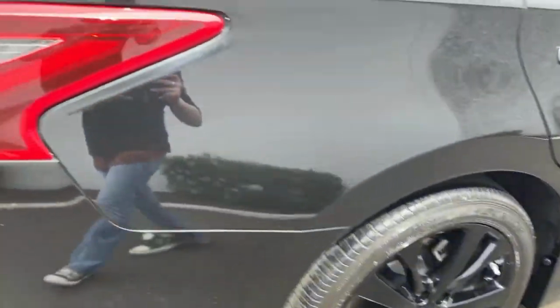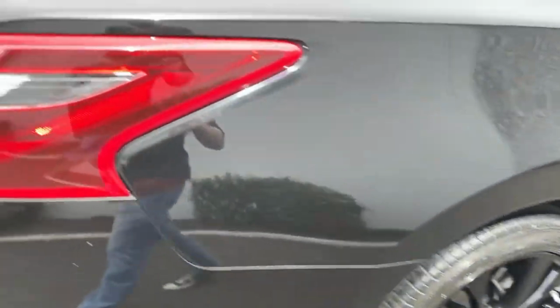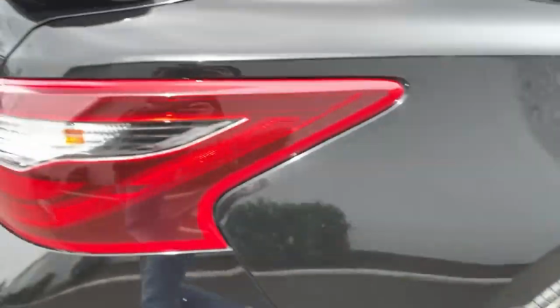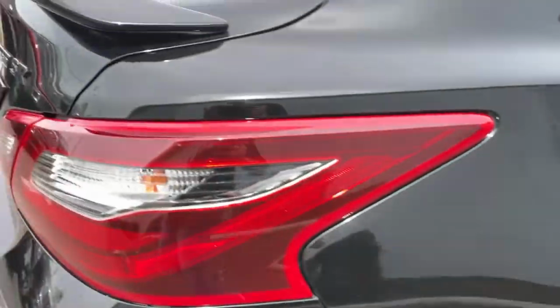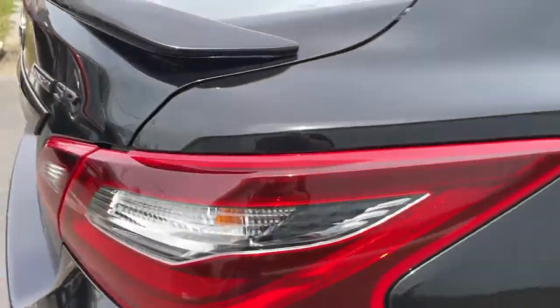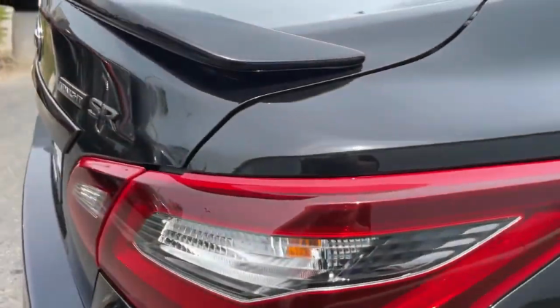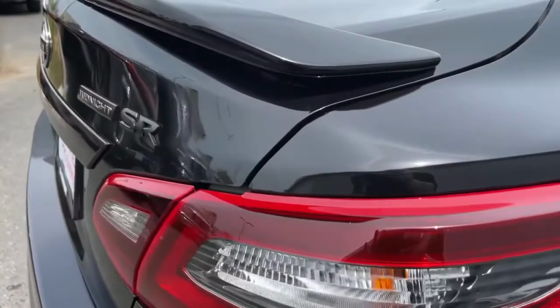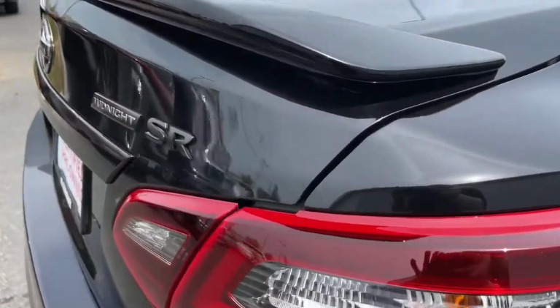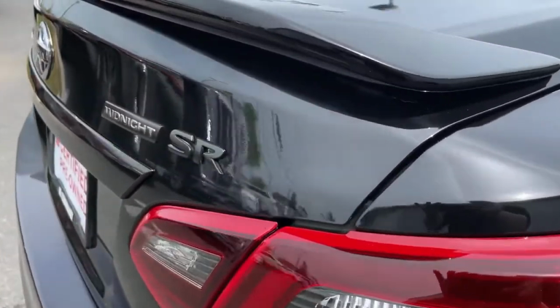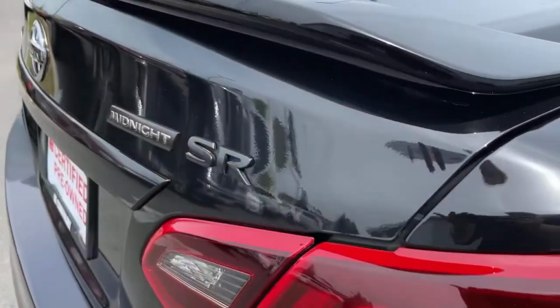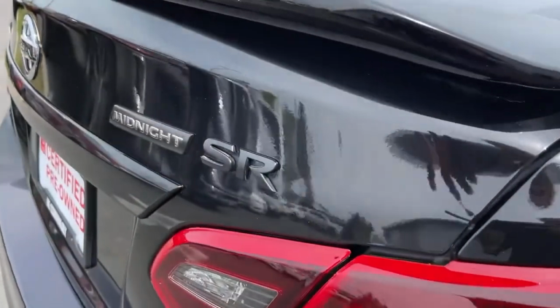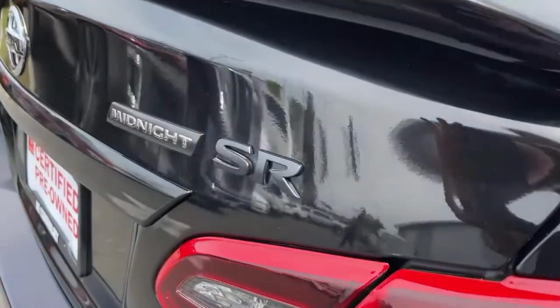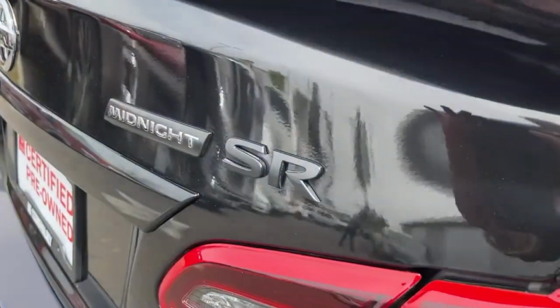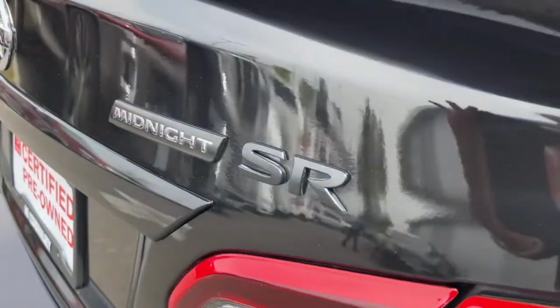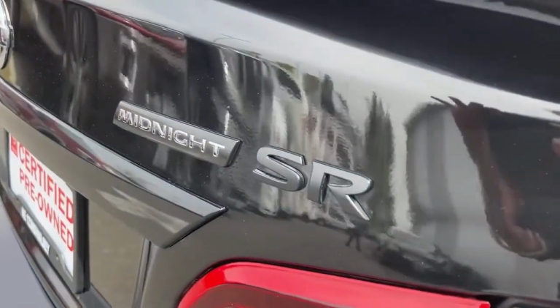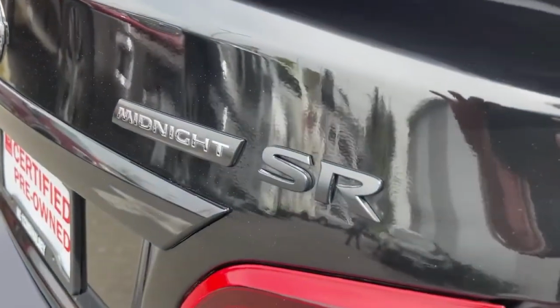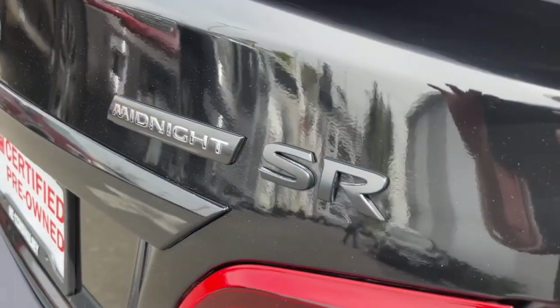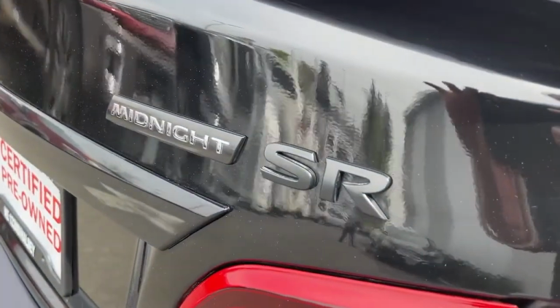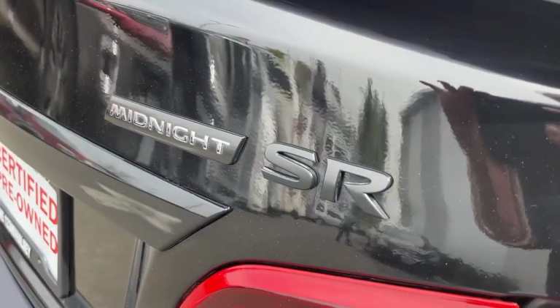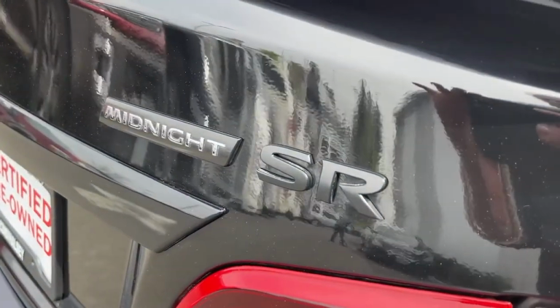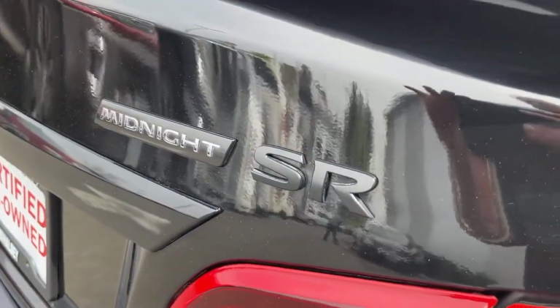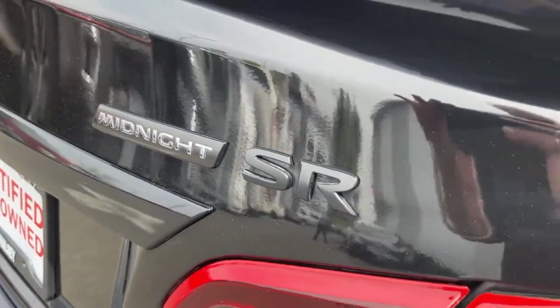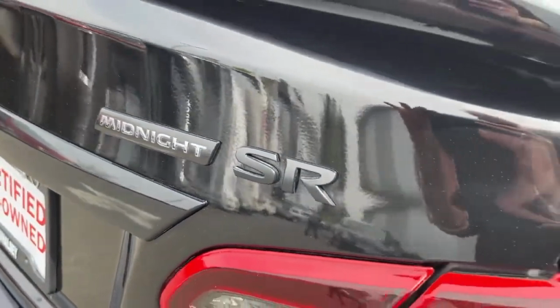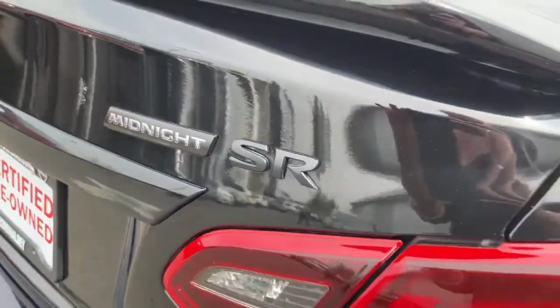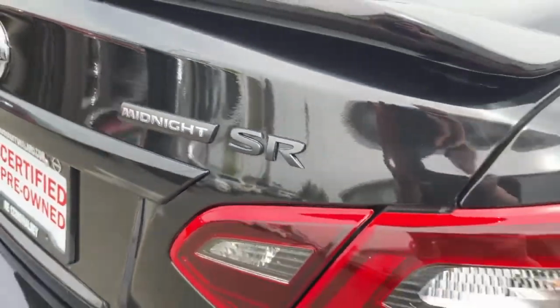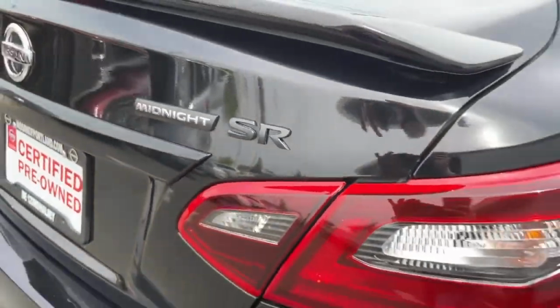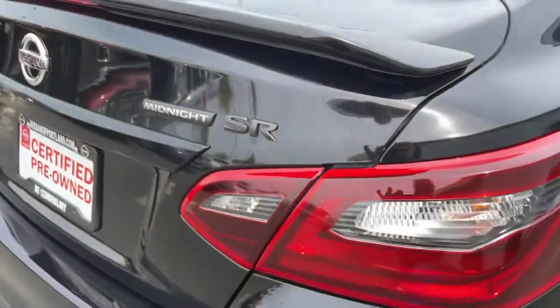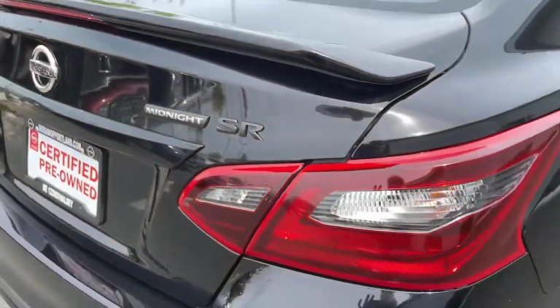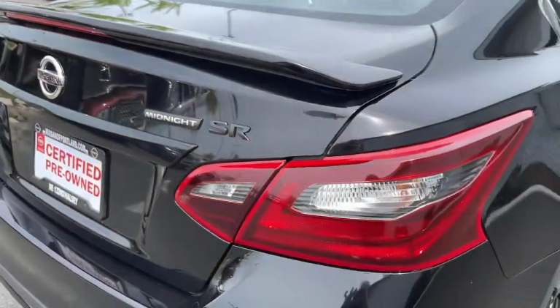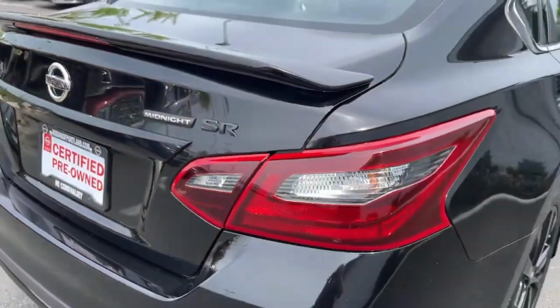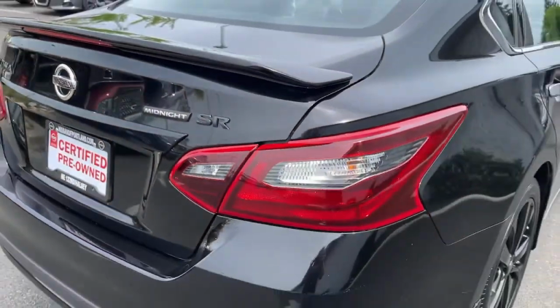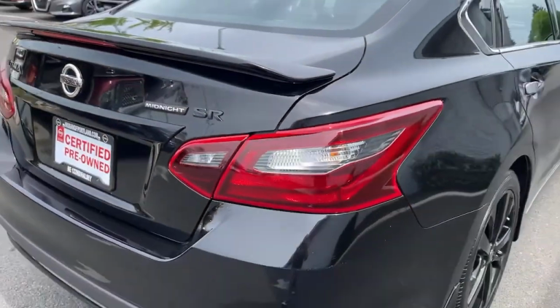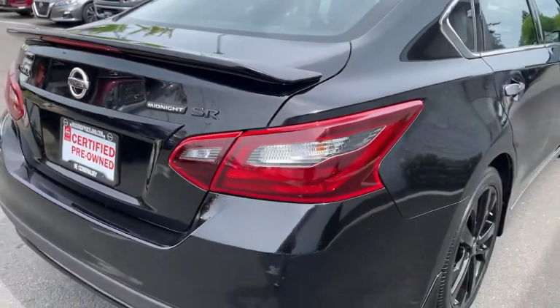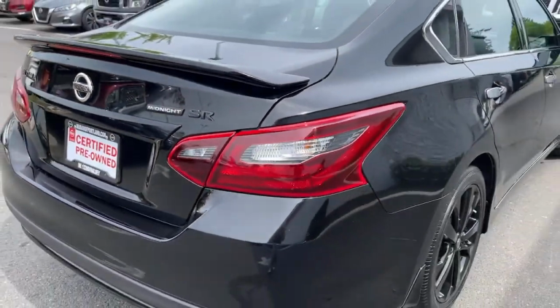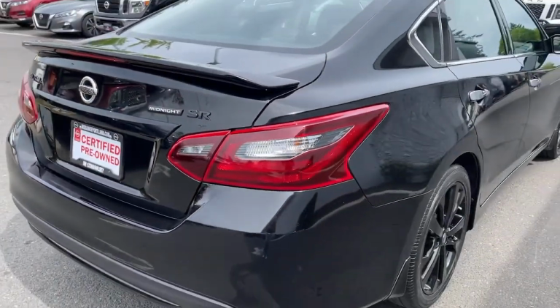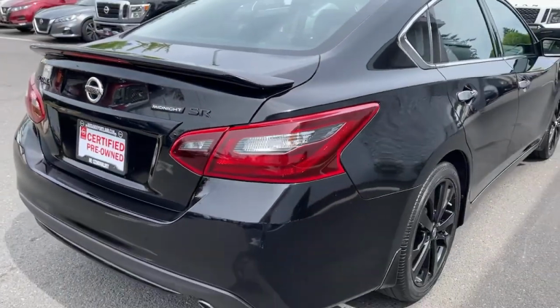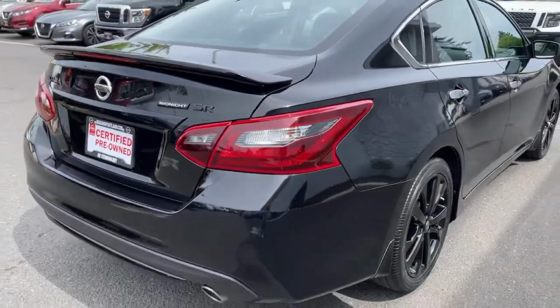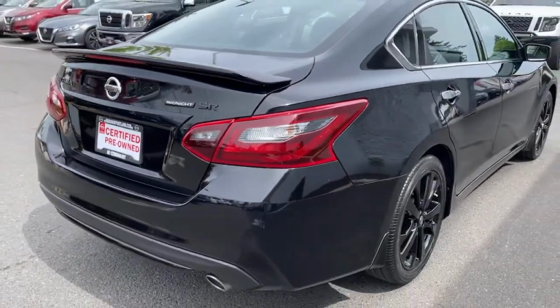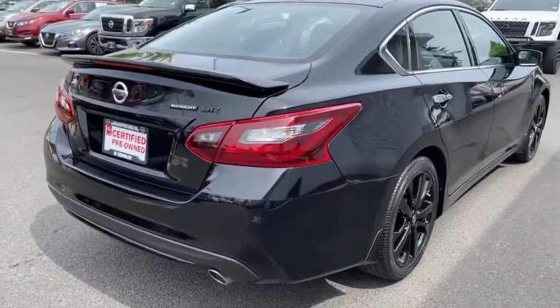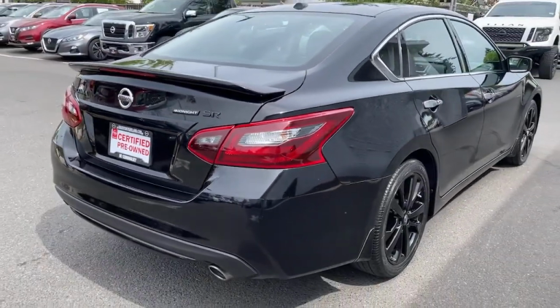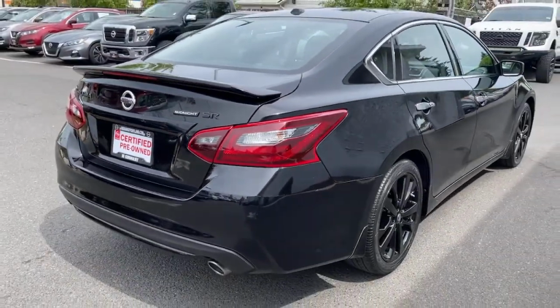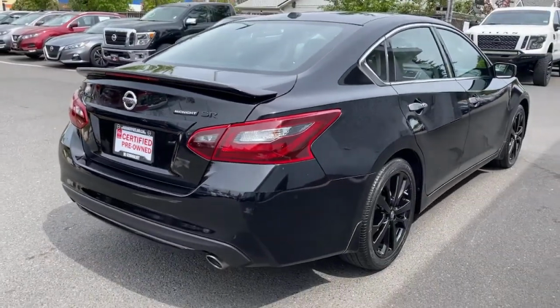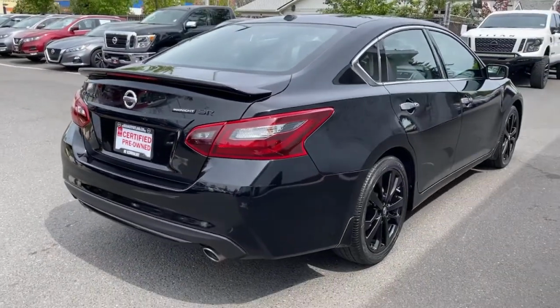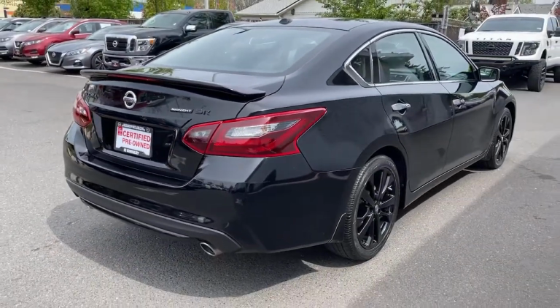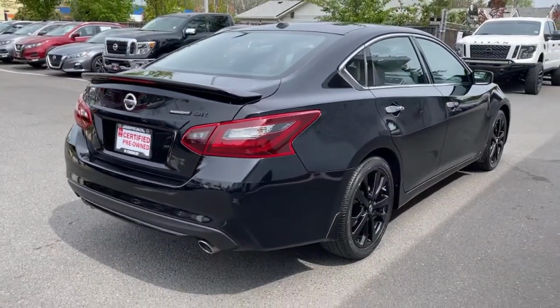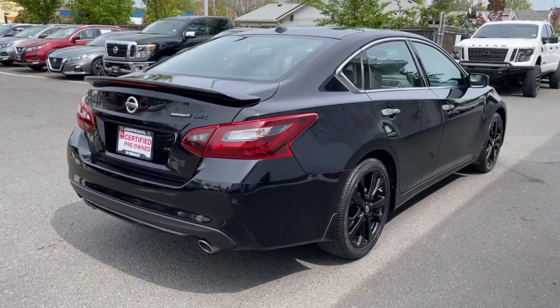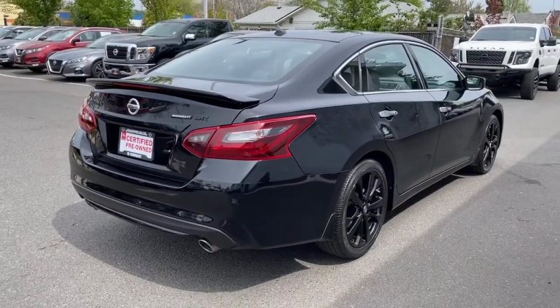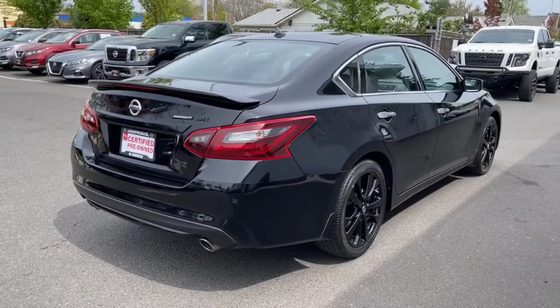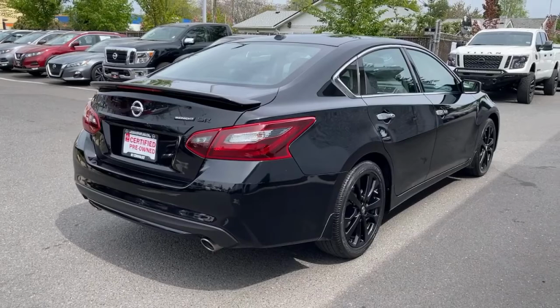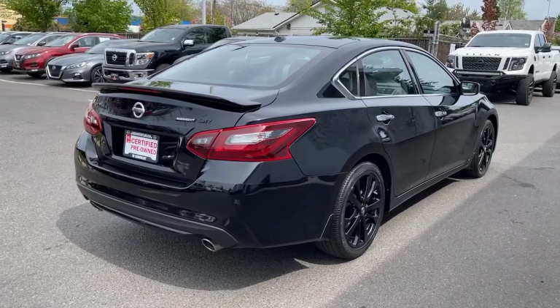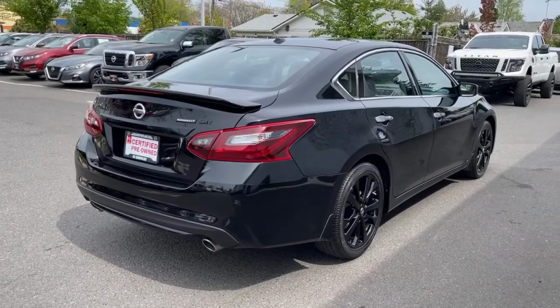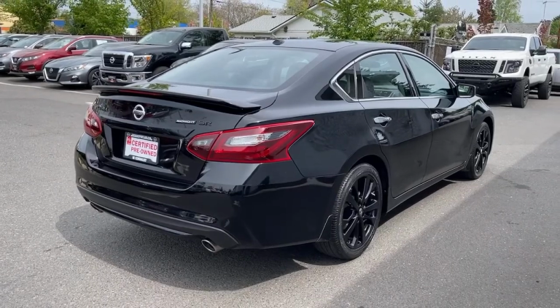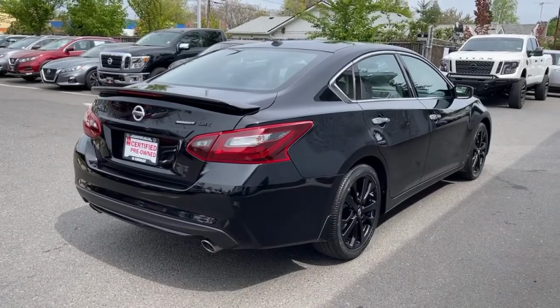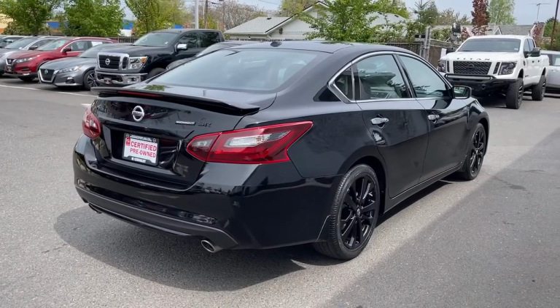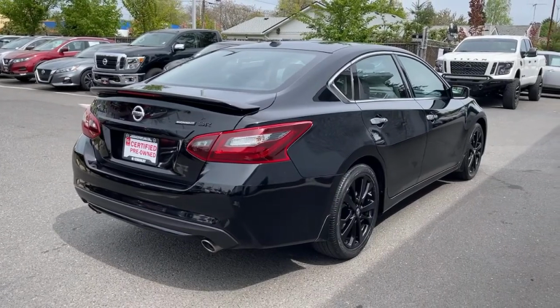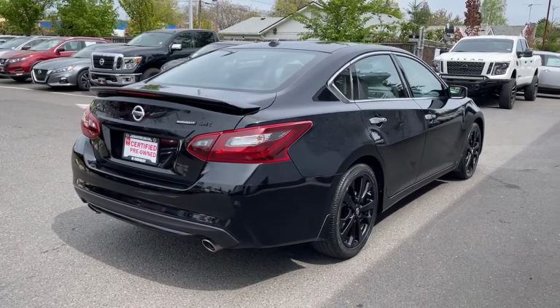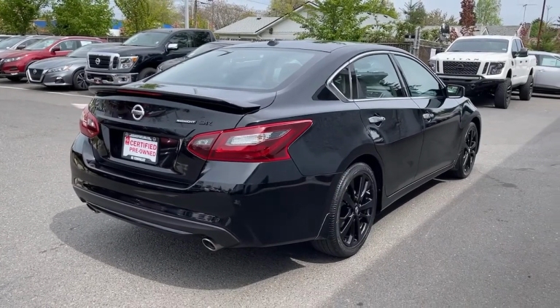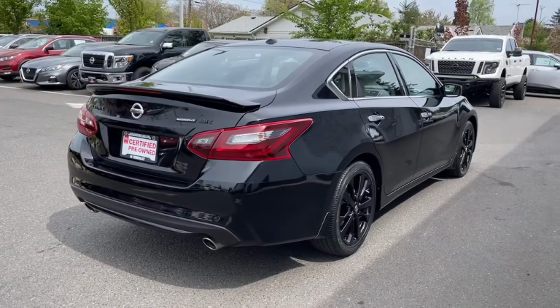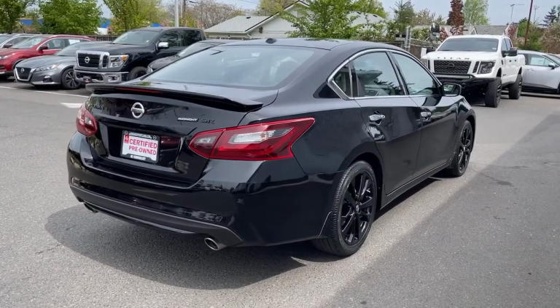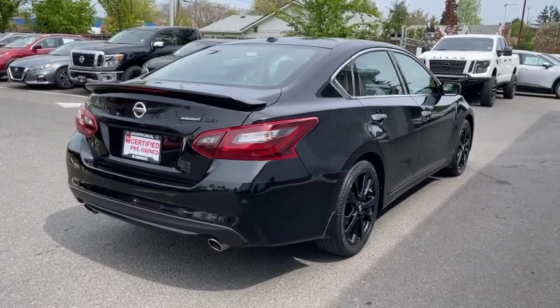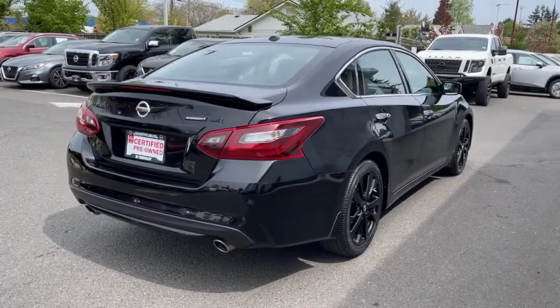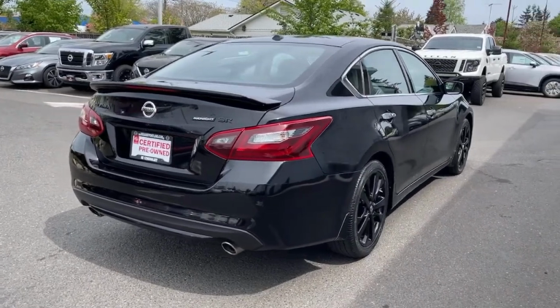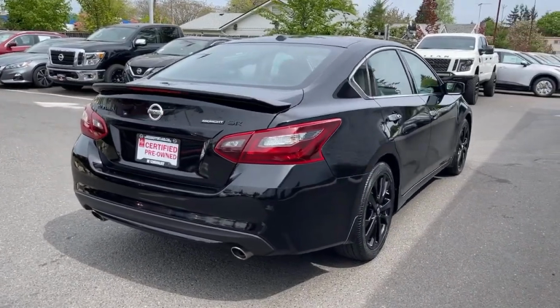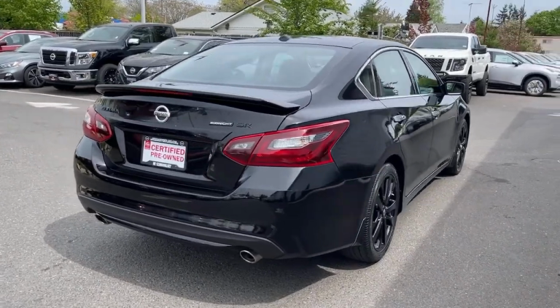These are just some of the great options this vehicle comes with: backup camera, AM-FM stereo, driver airbag.